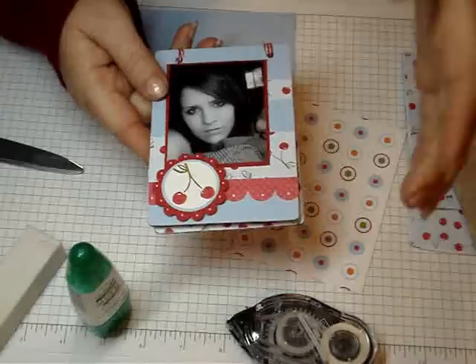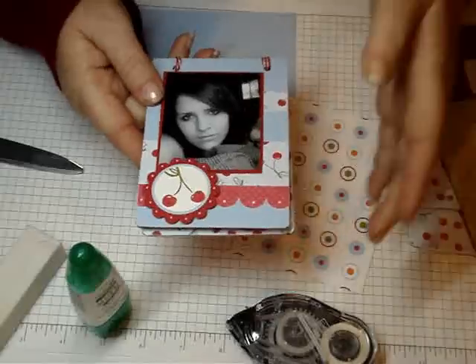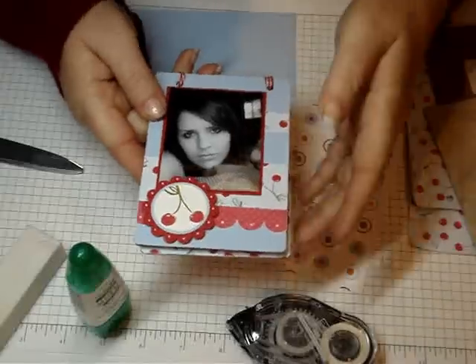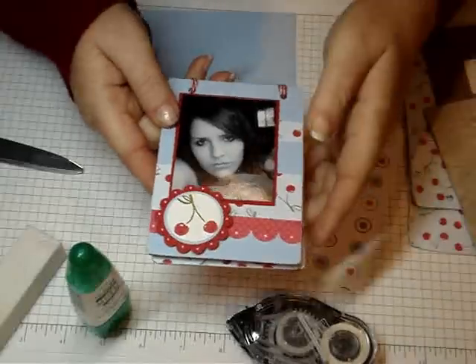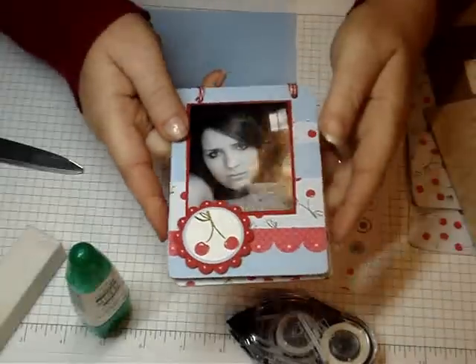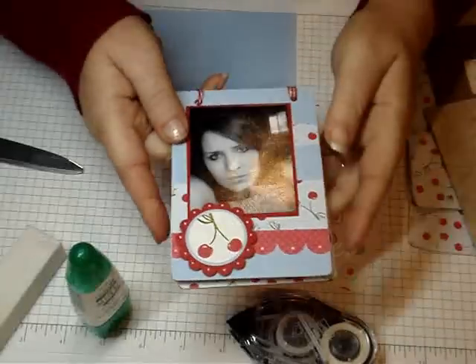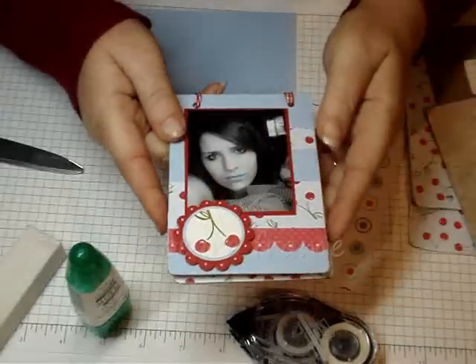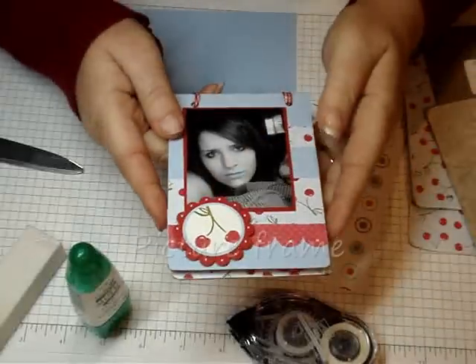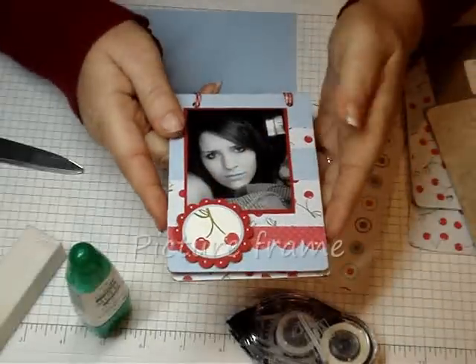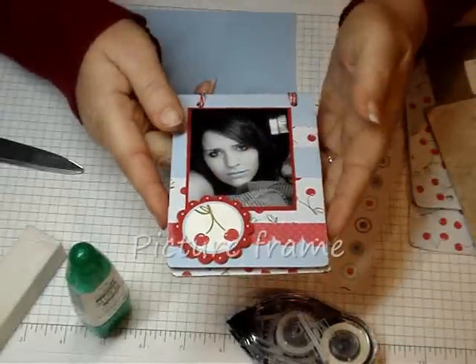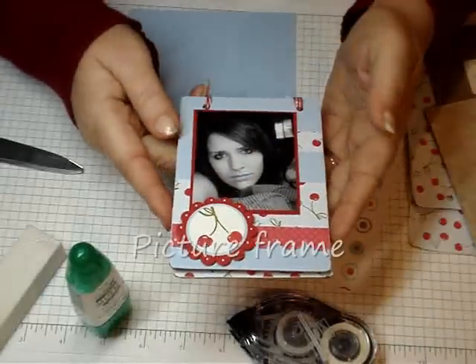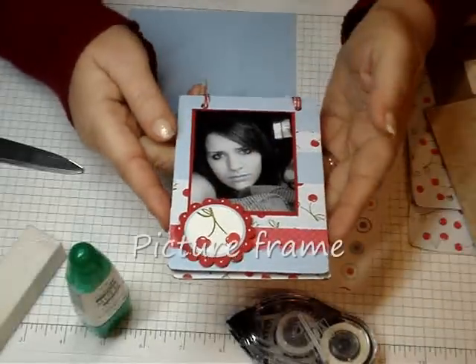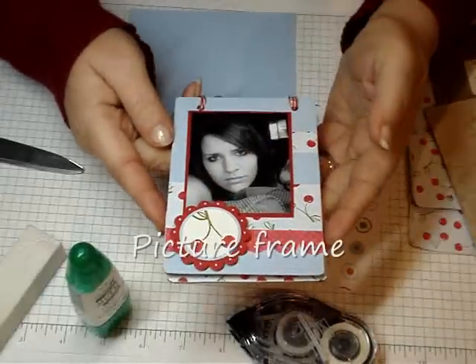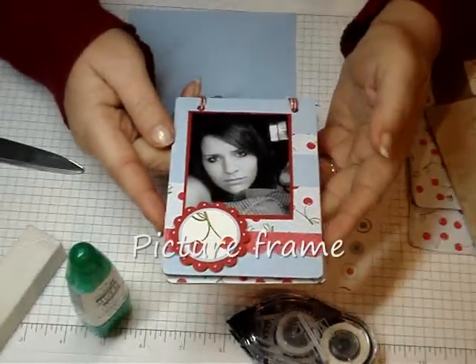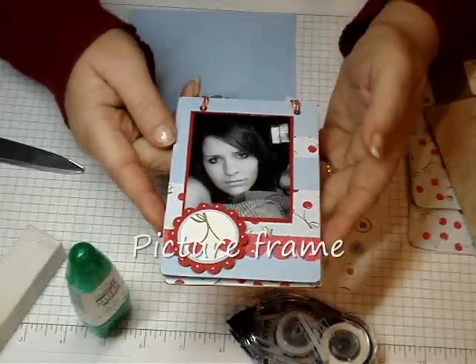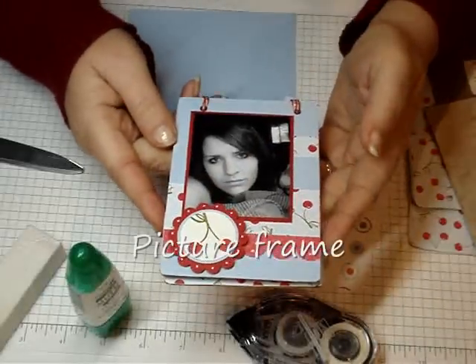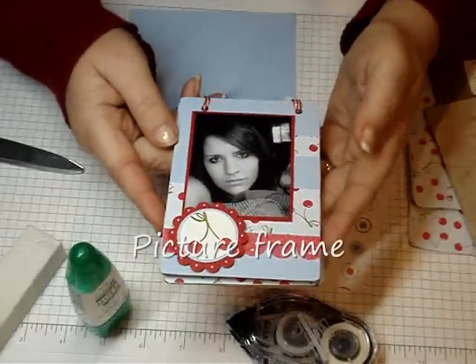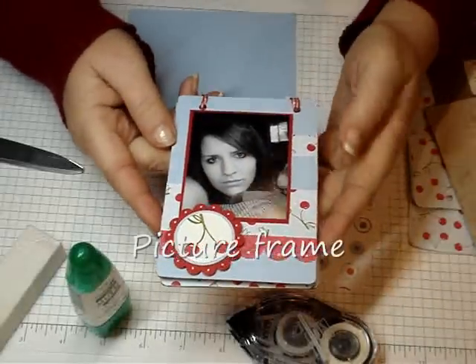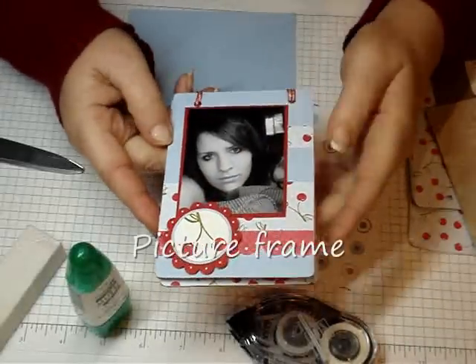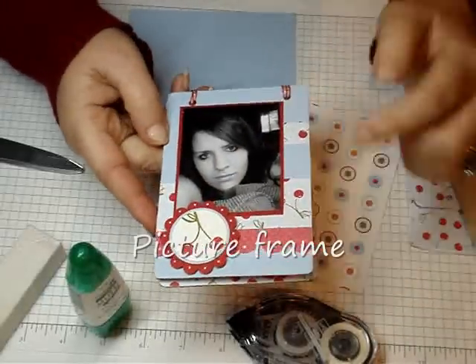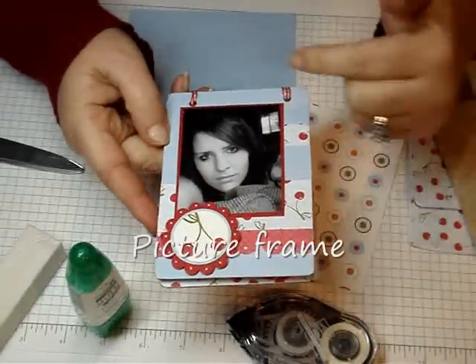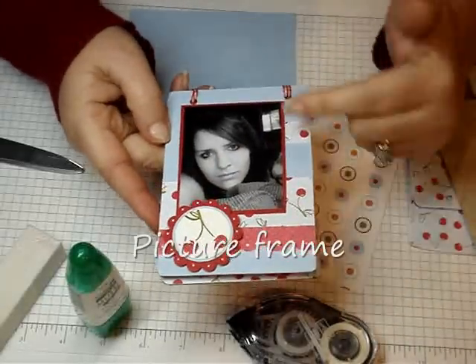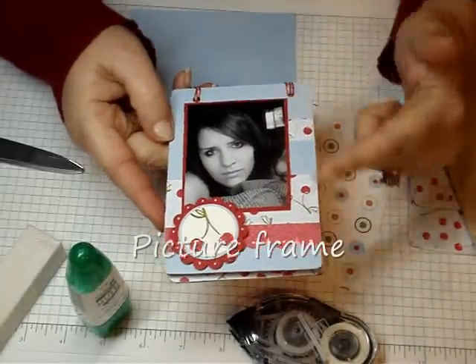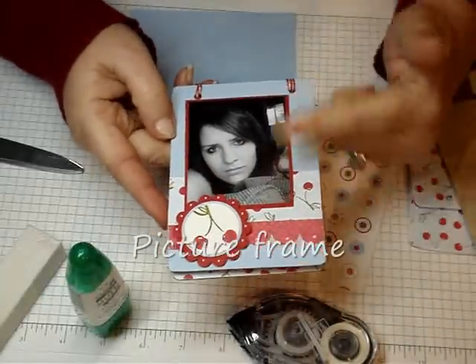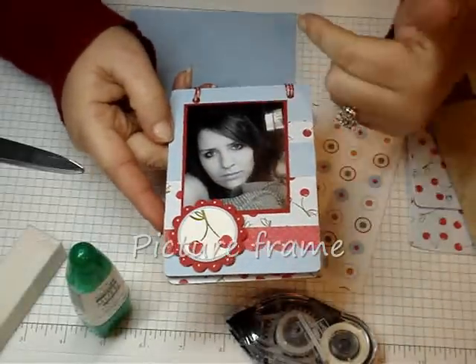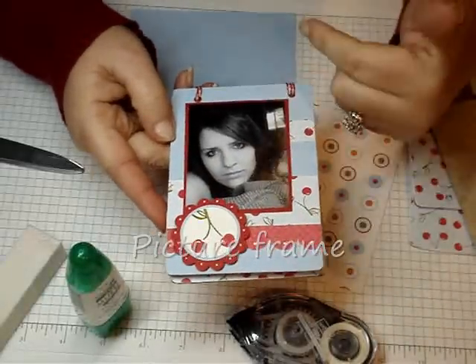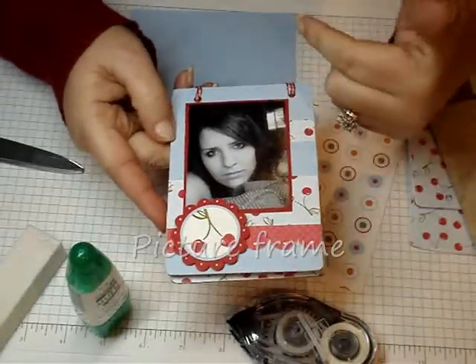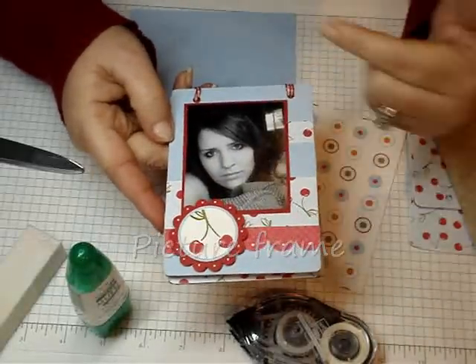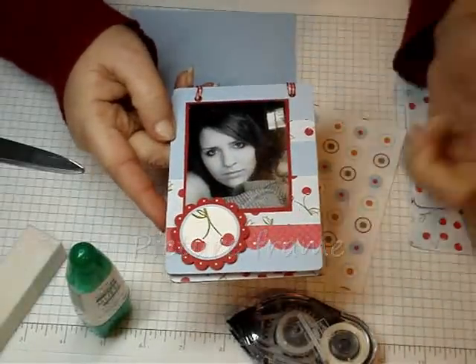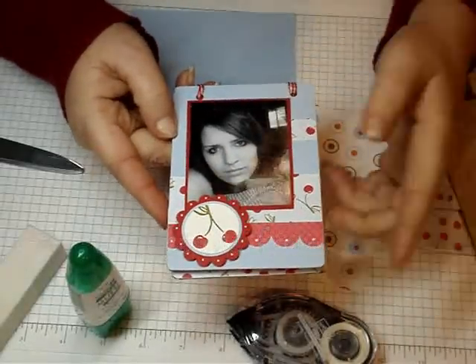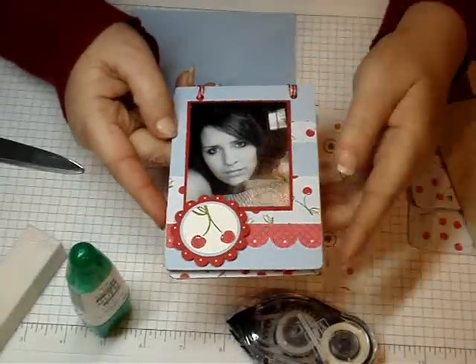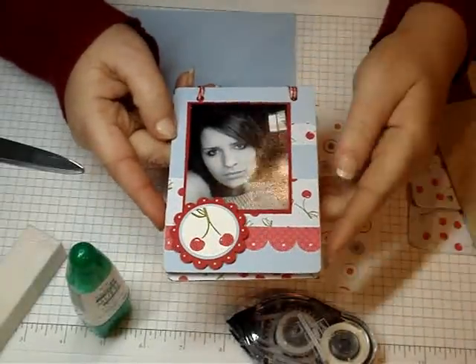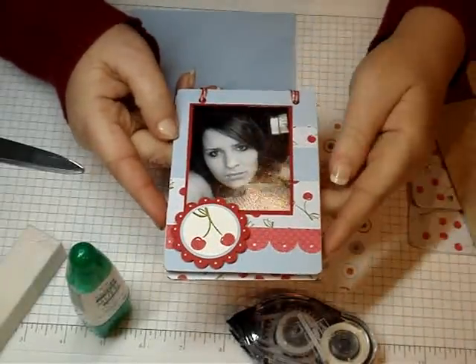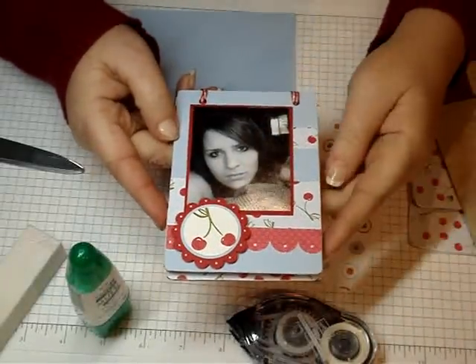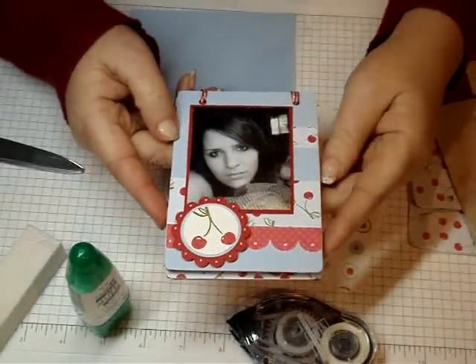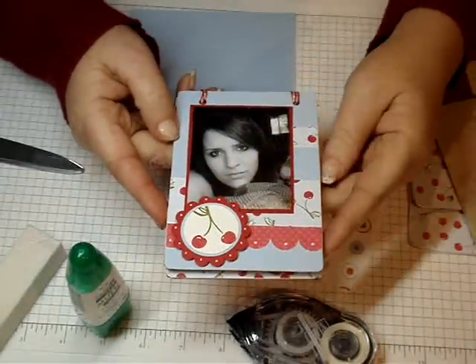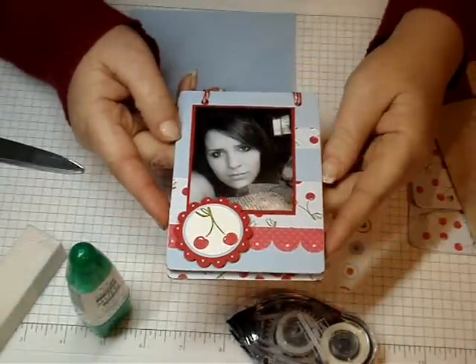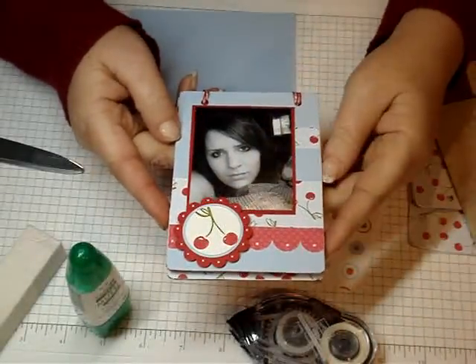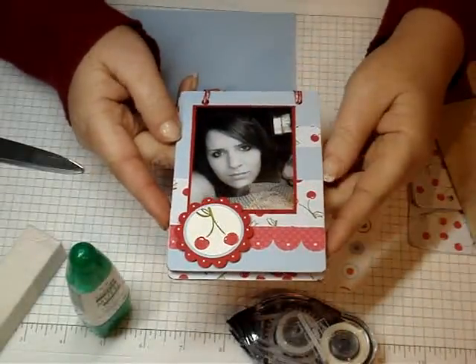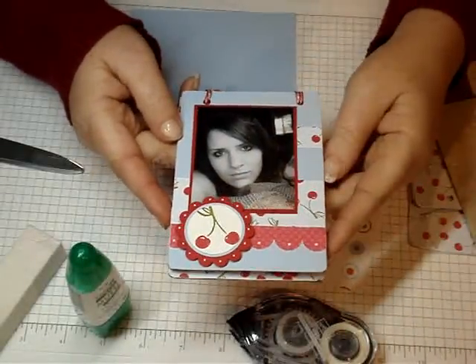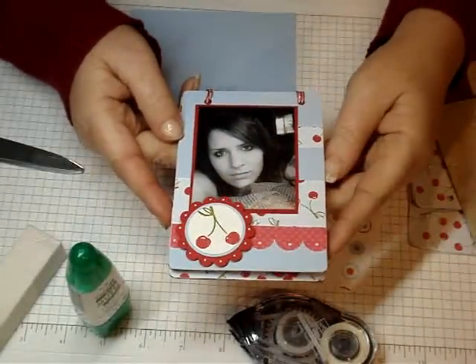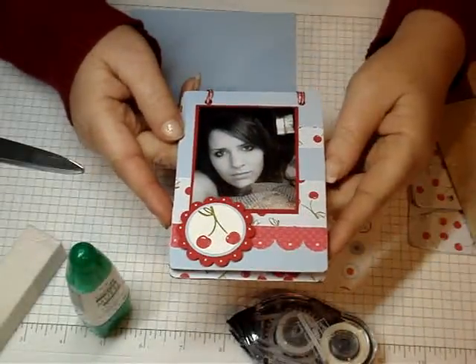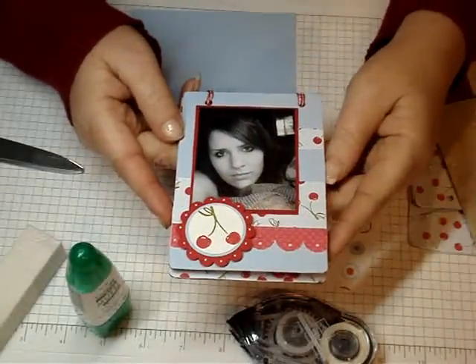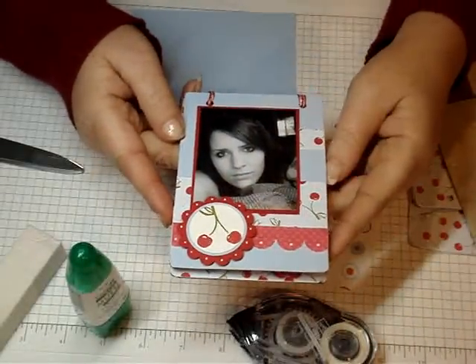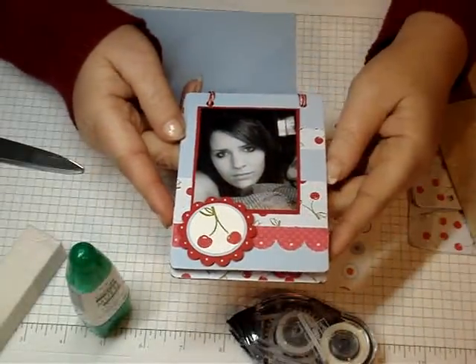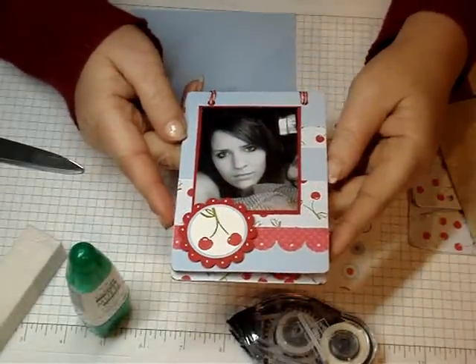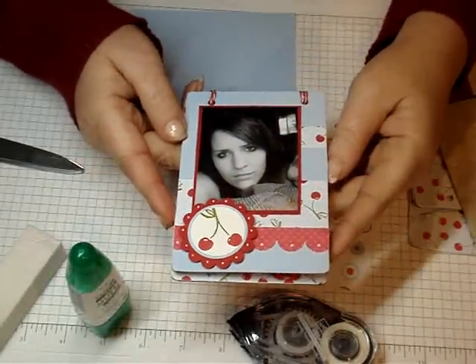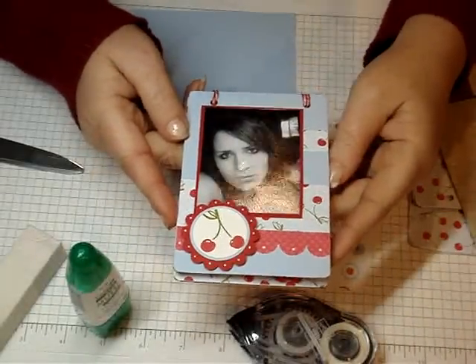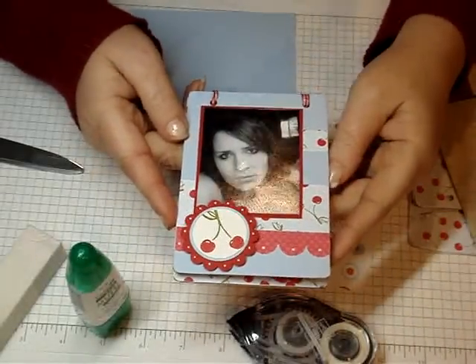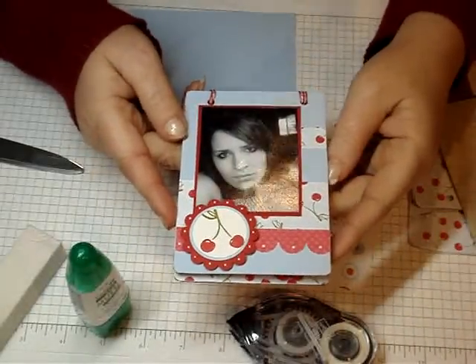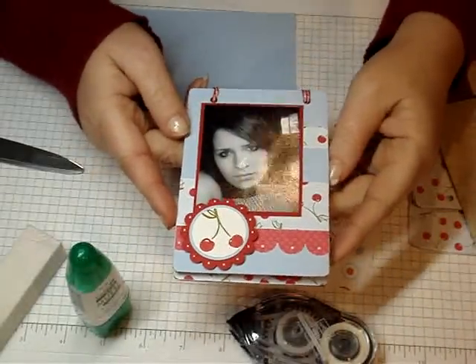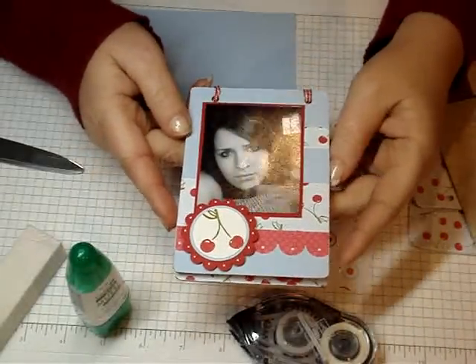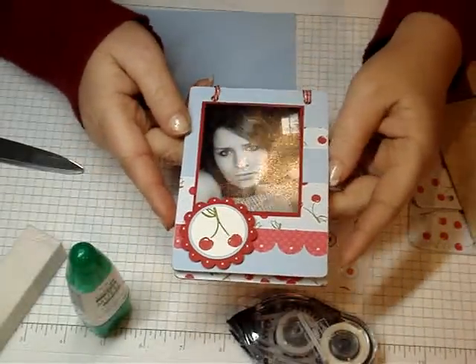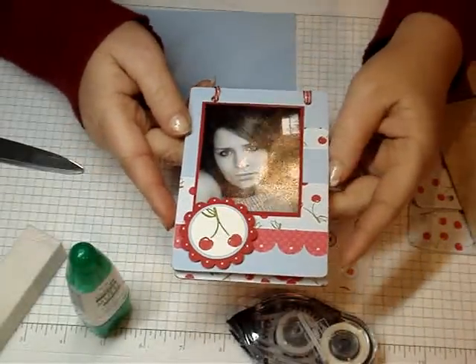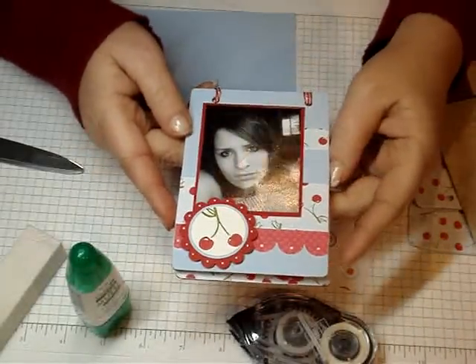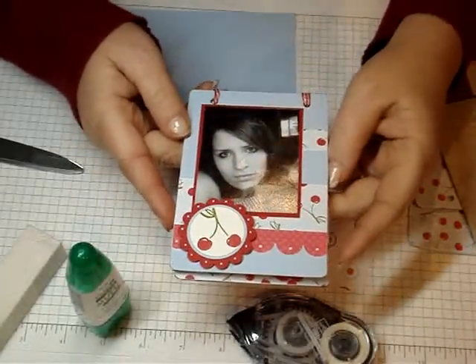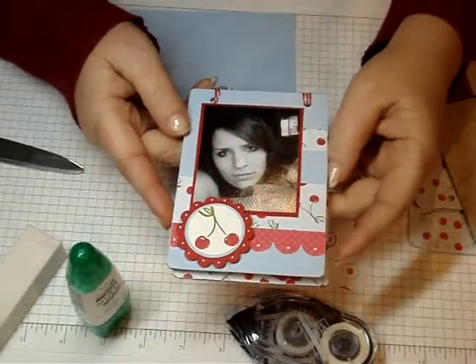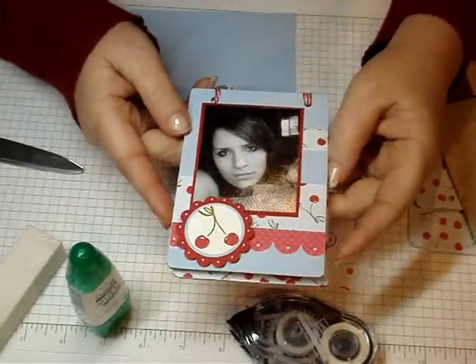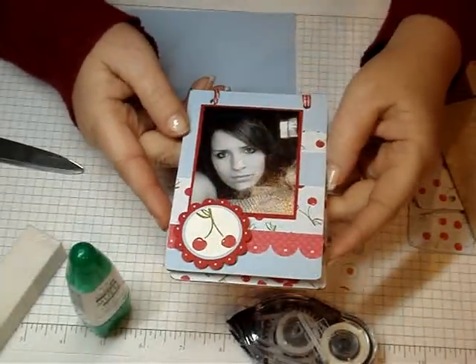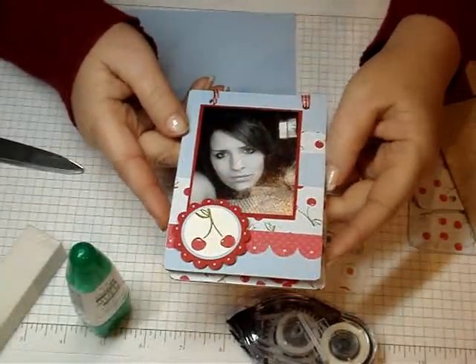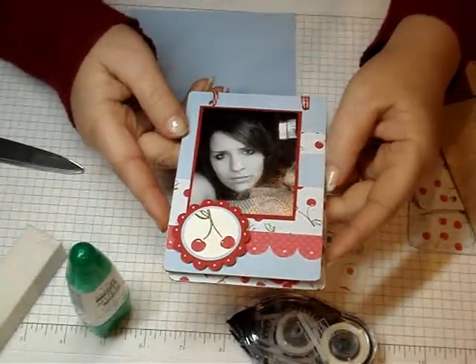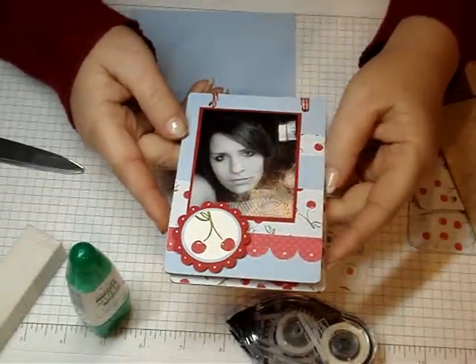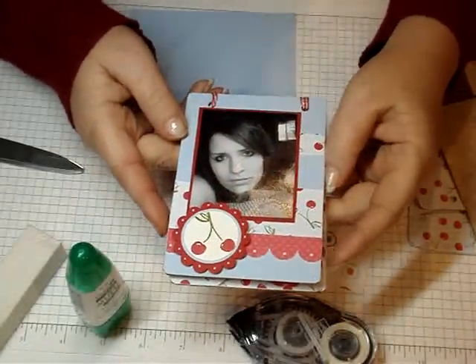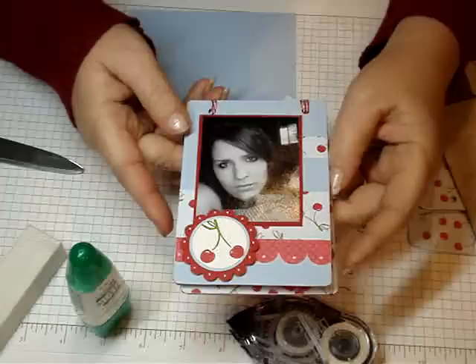Hi stampers! Today I'm going to show you how I made this frame. It's actually a gift from my husband and I'm sending it to him.